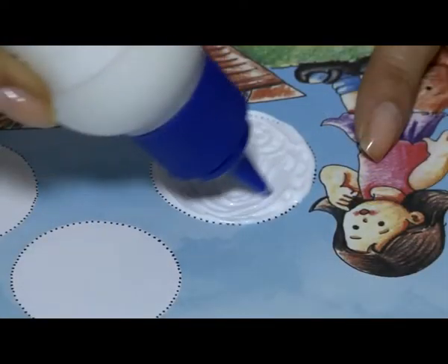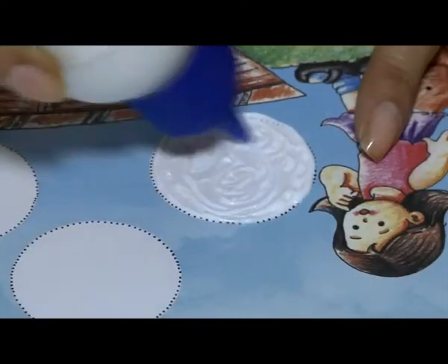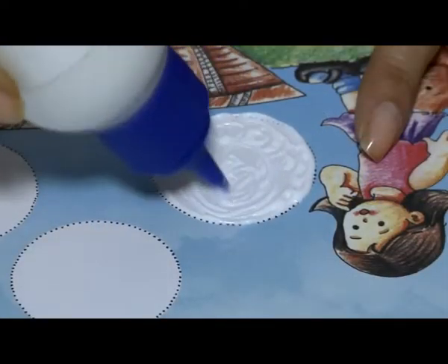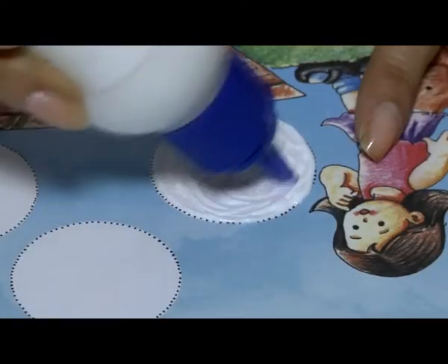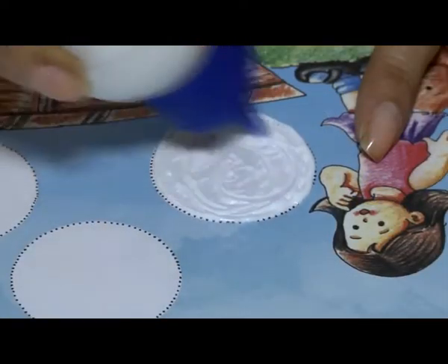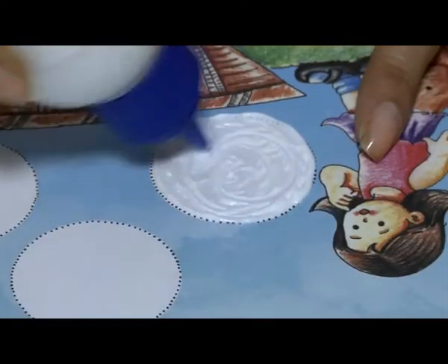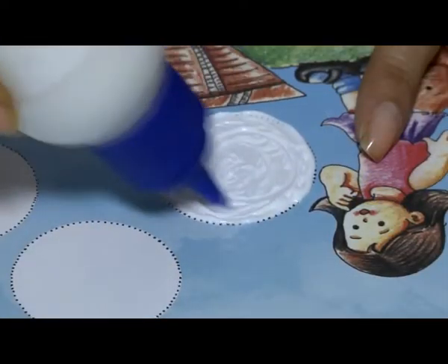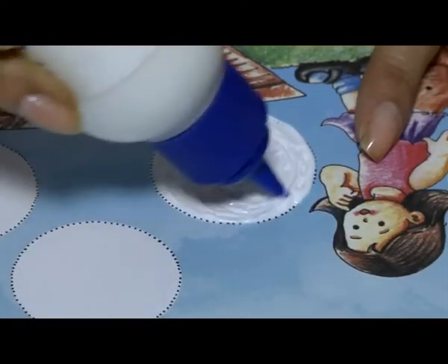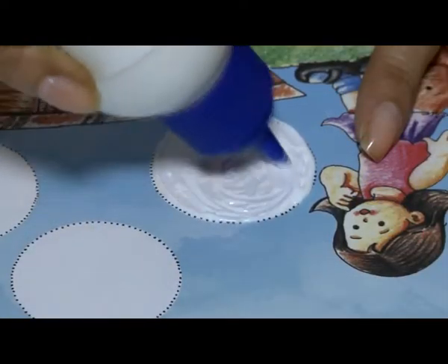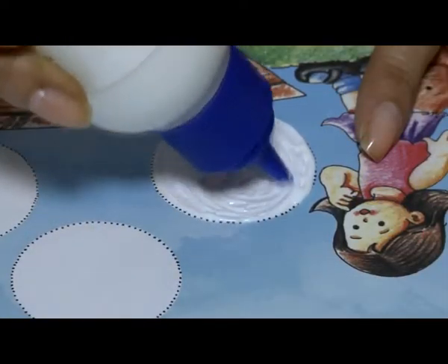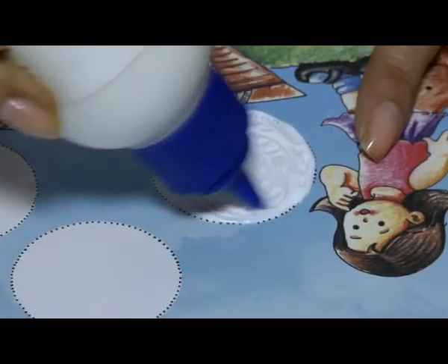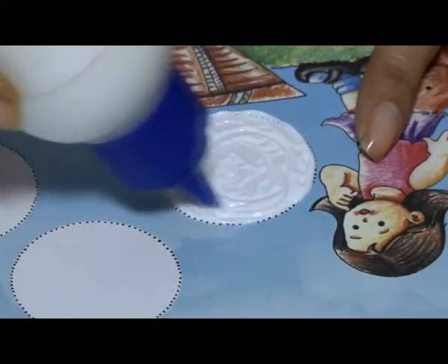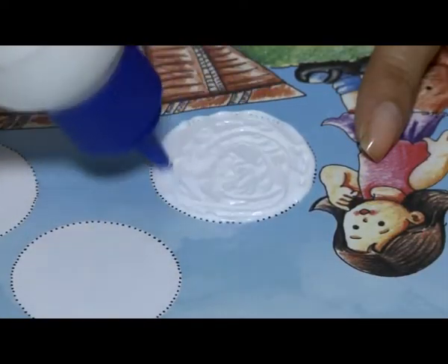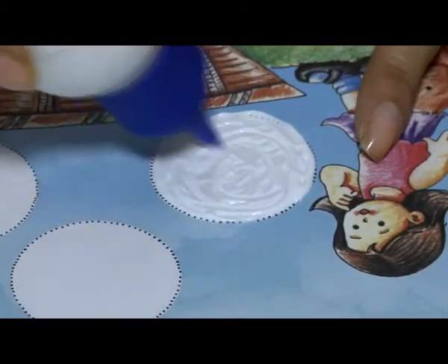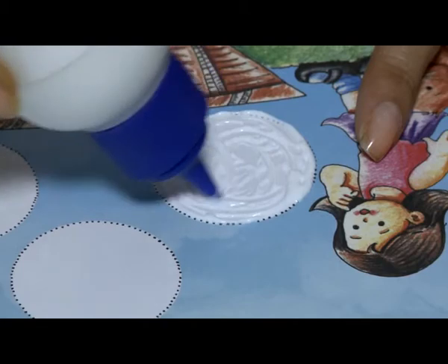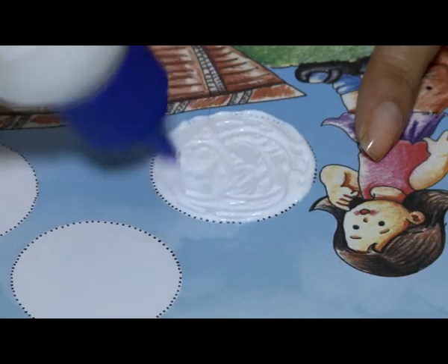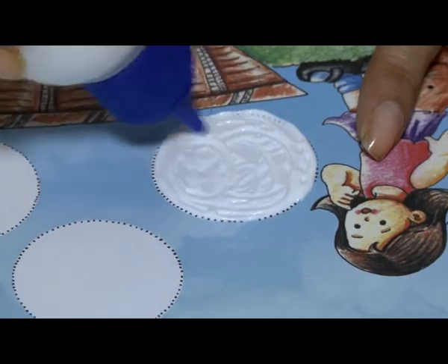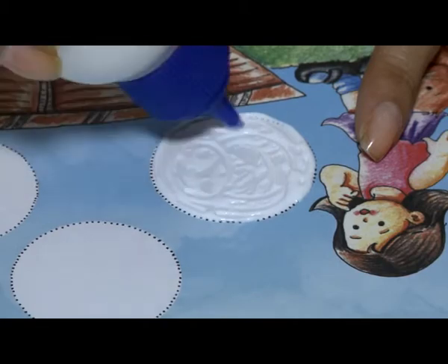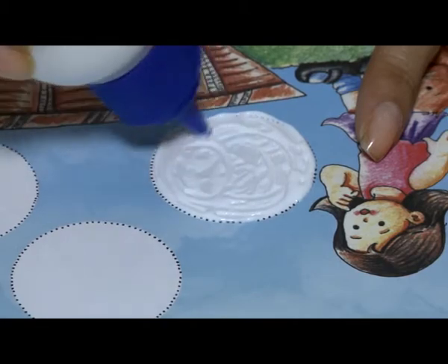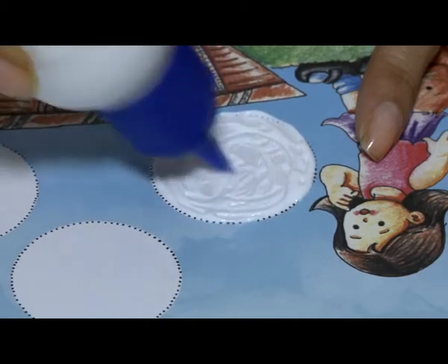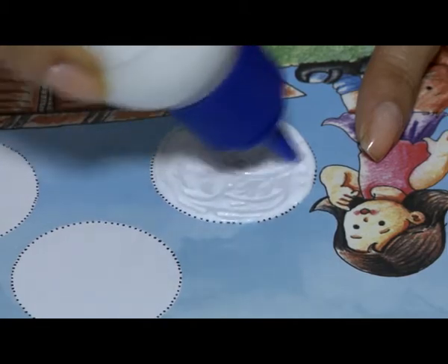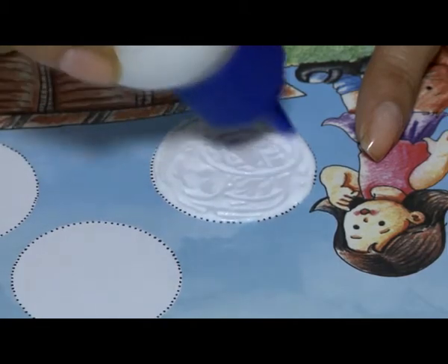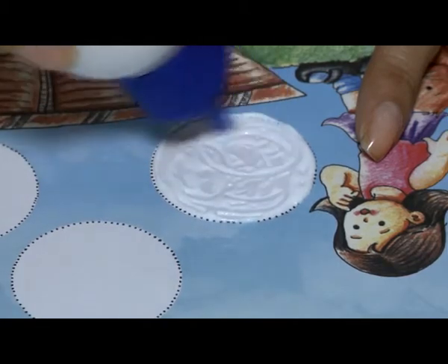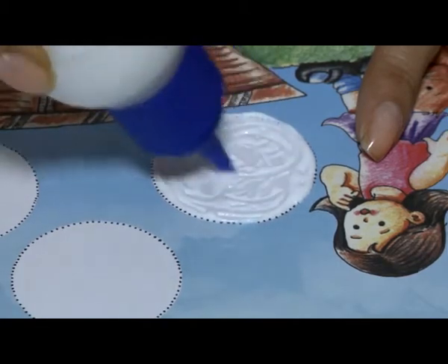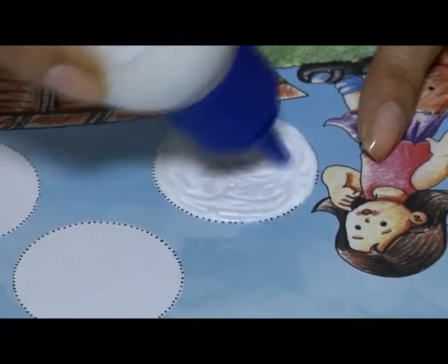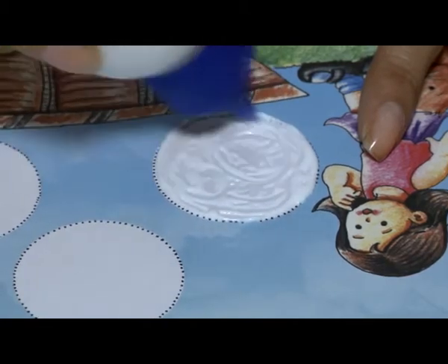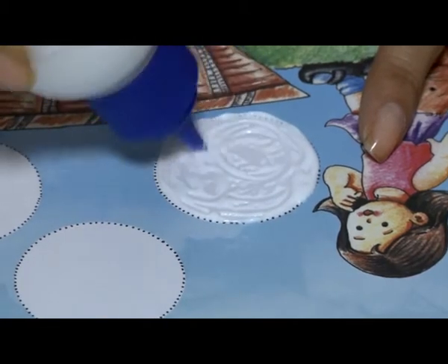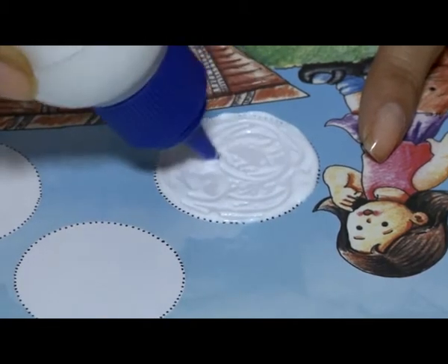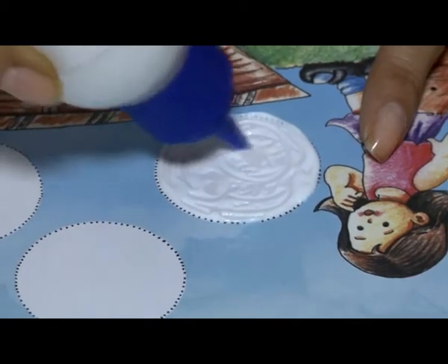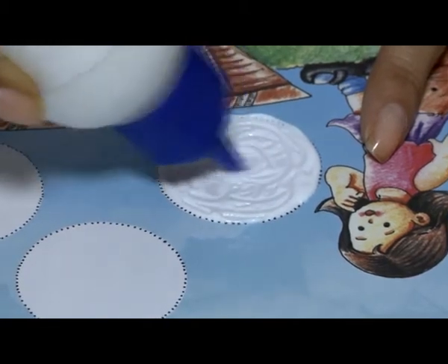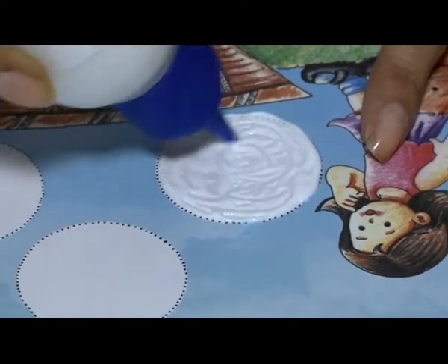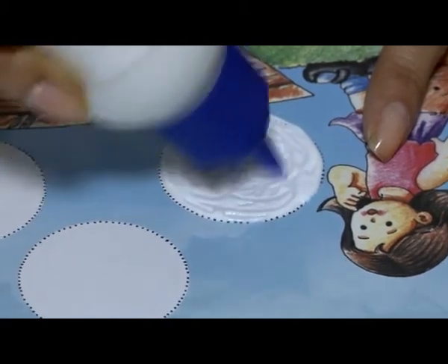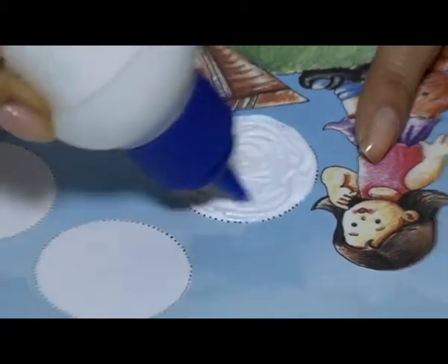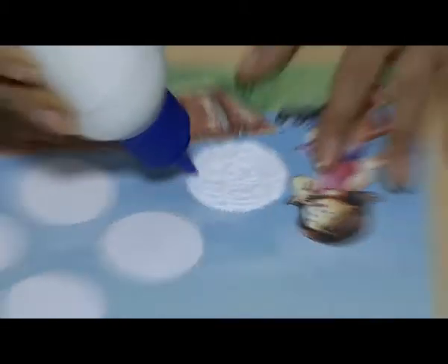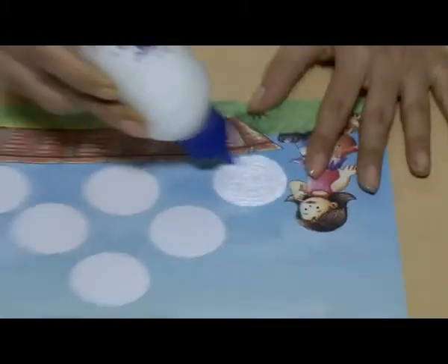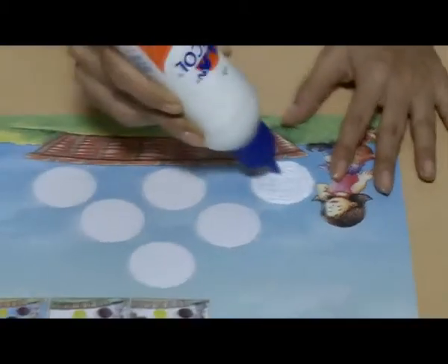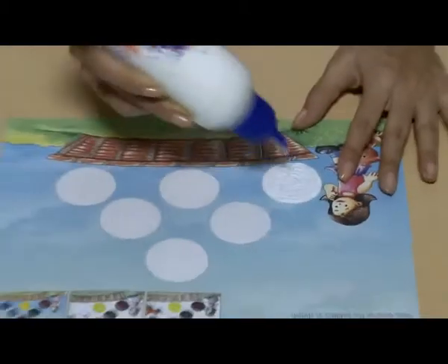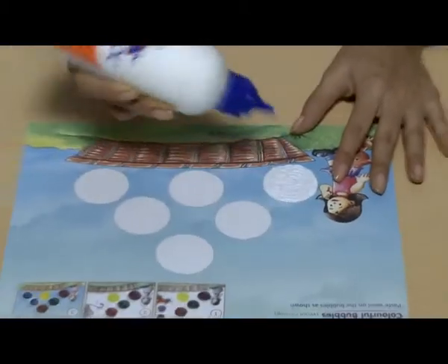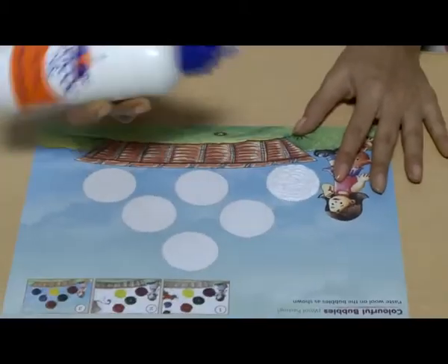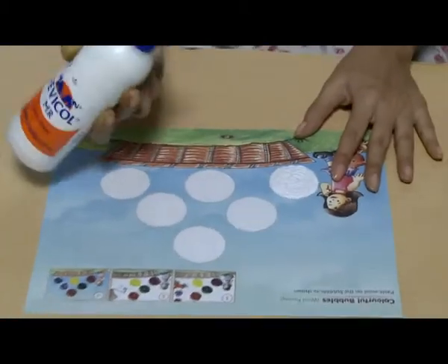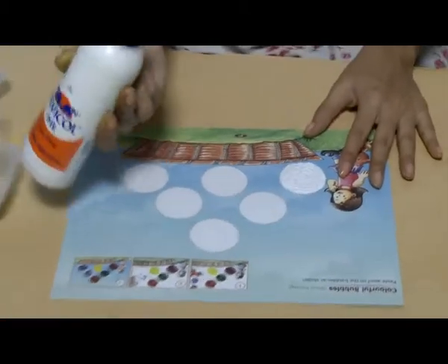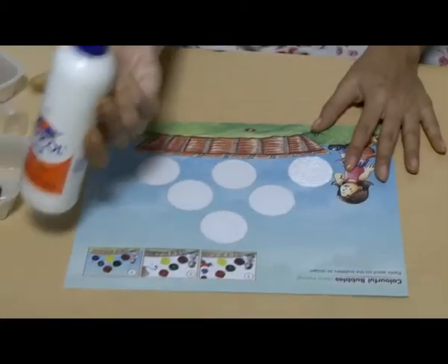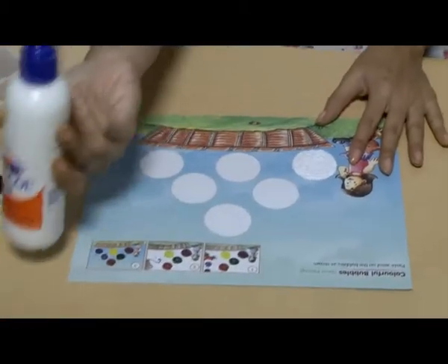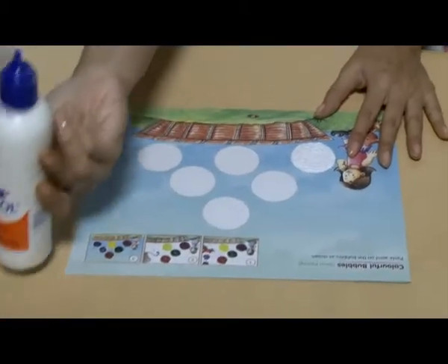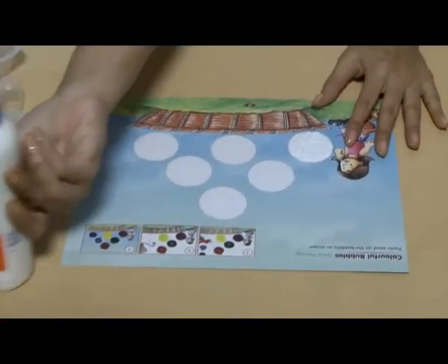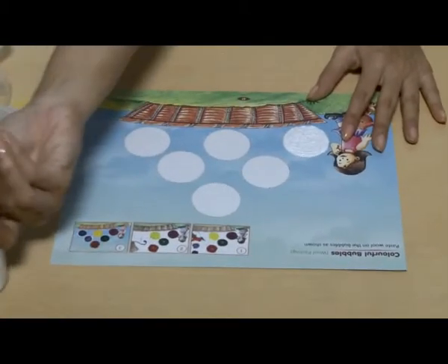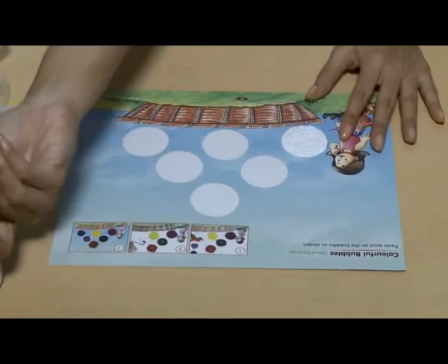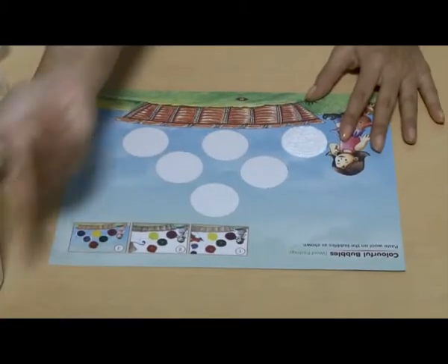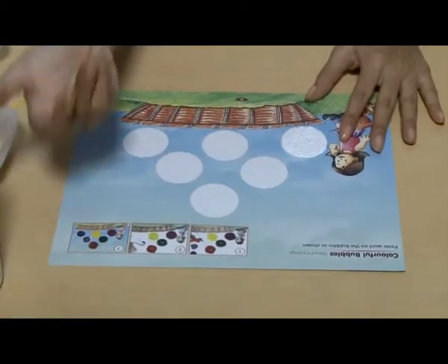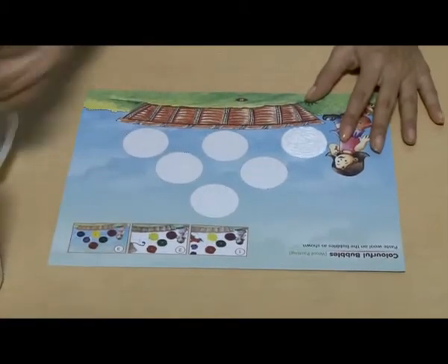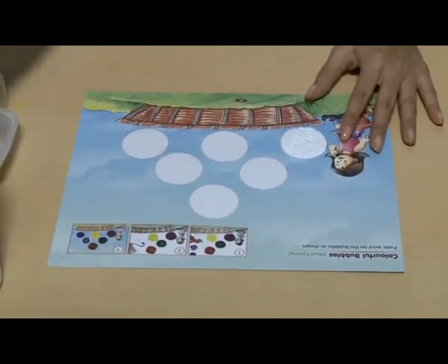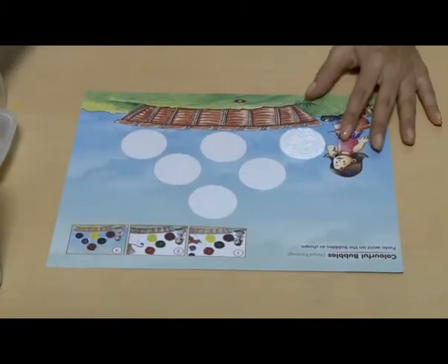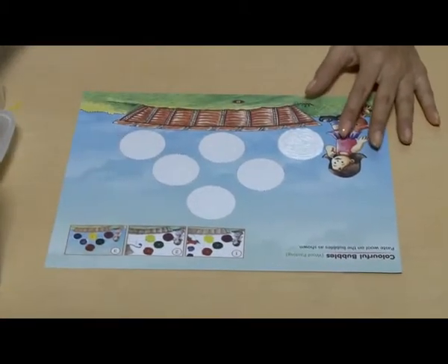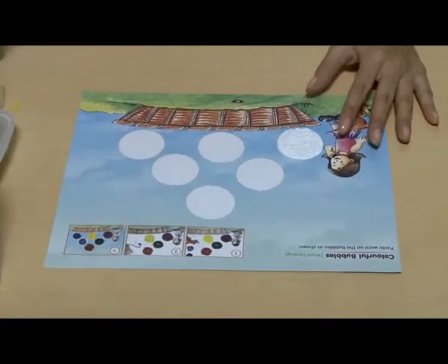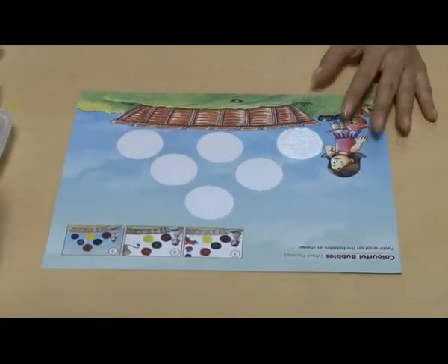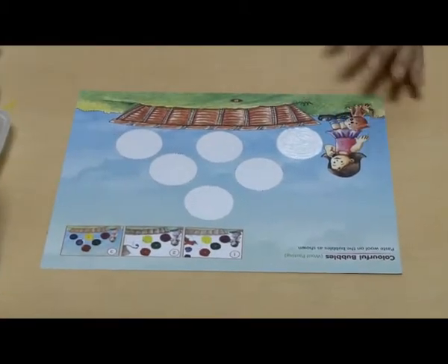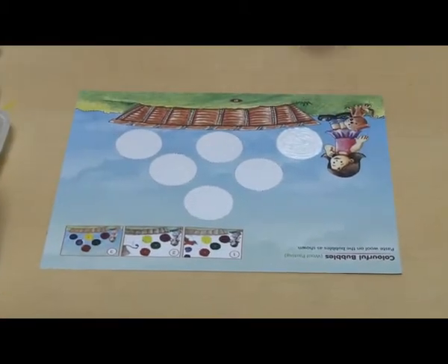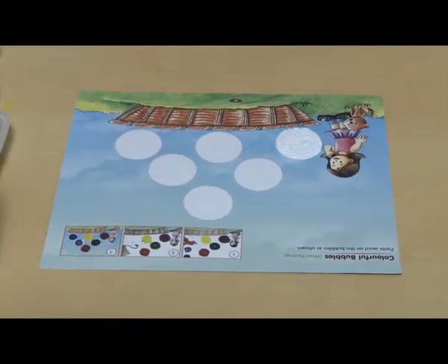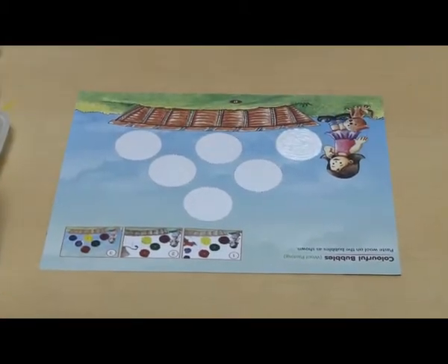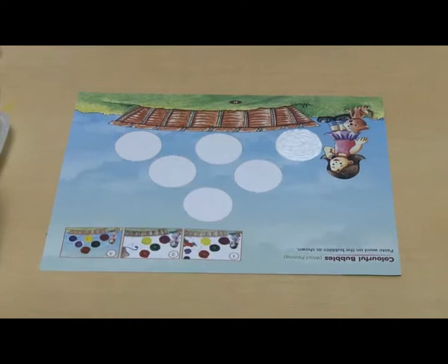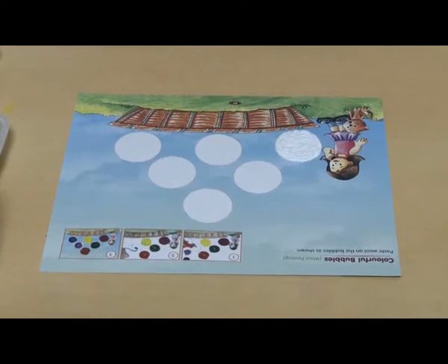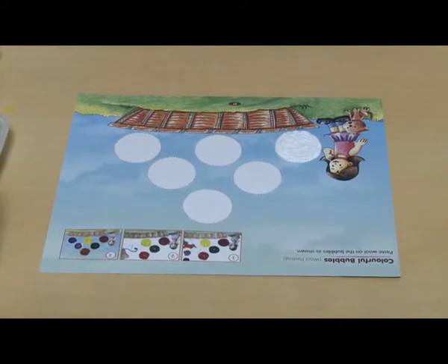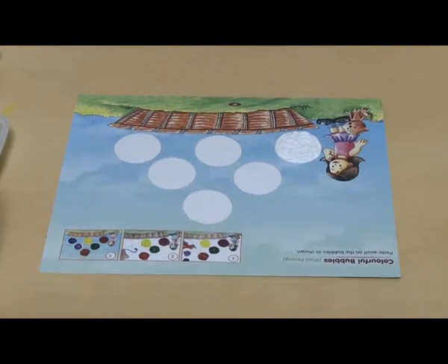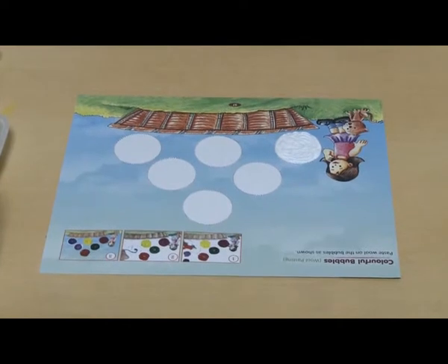Begin by applying Fevicol or glue on a circle in the picture where the wool has to be pasted.